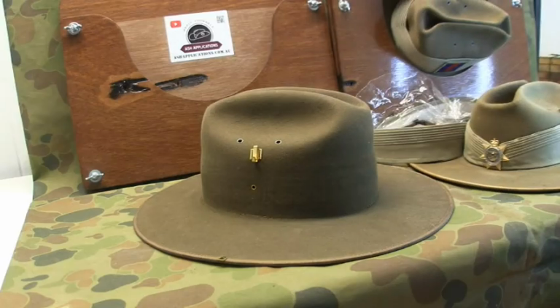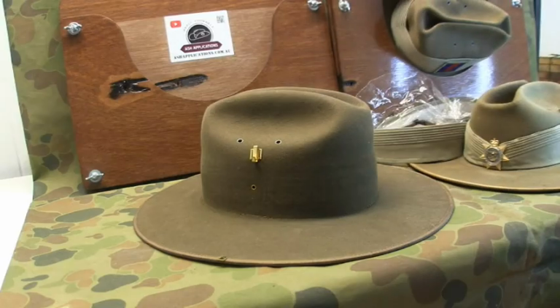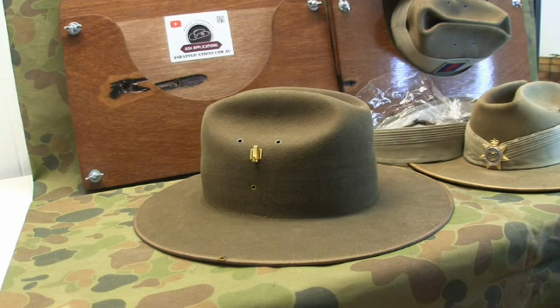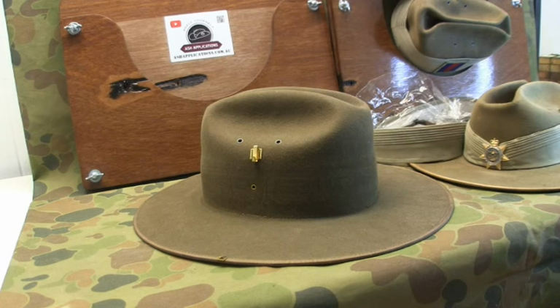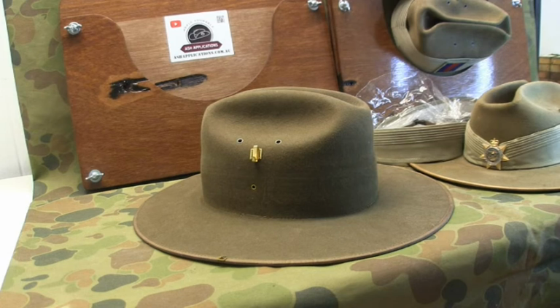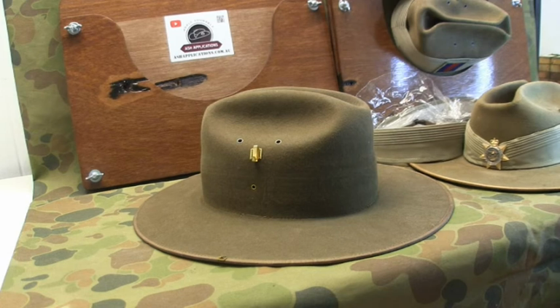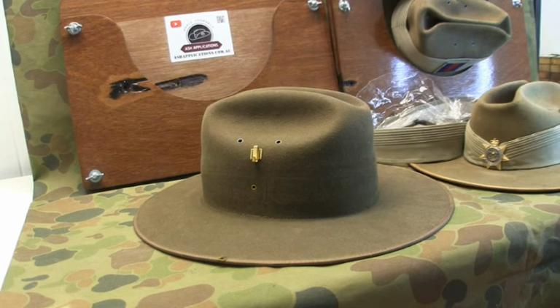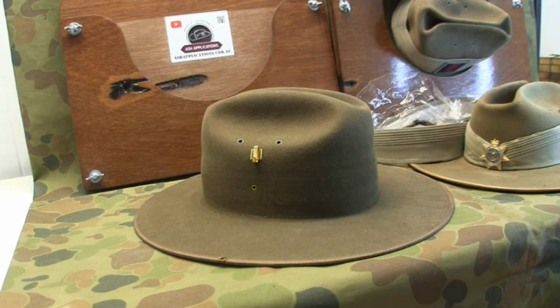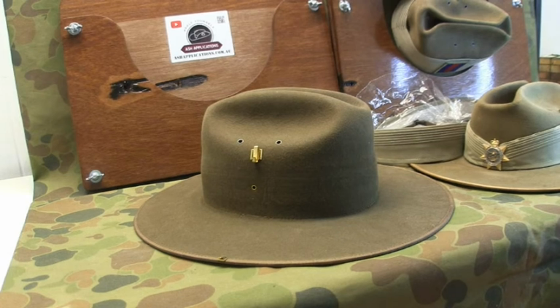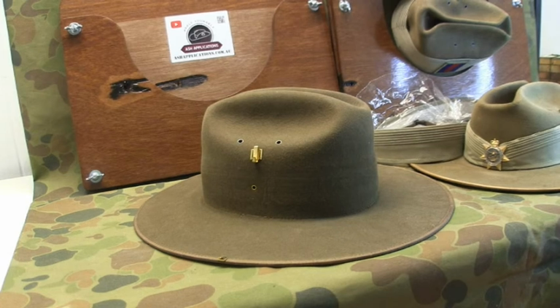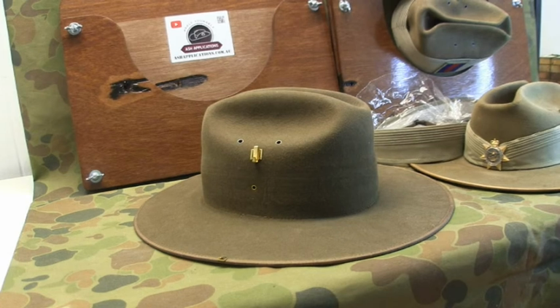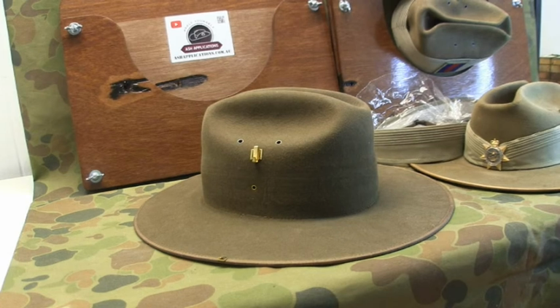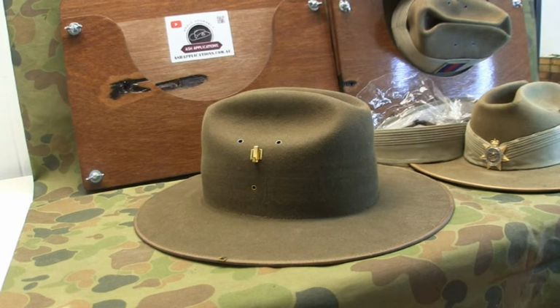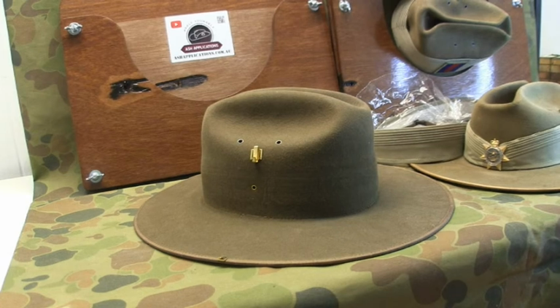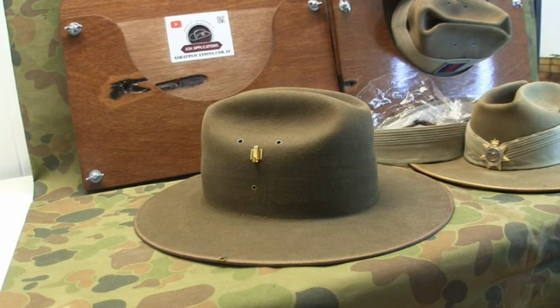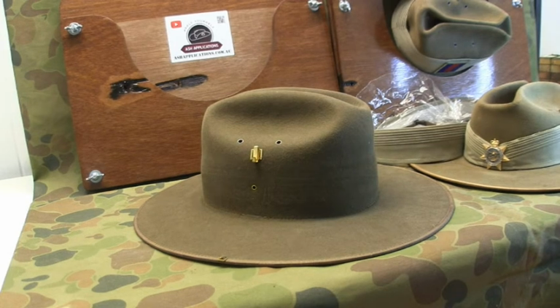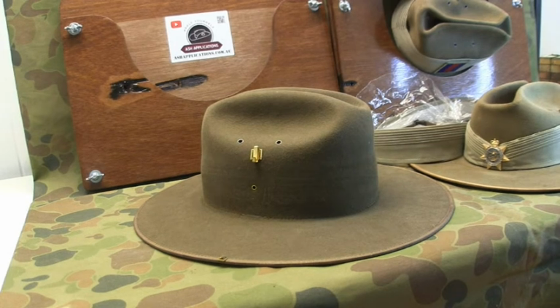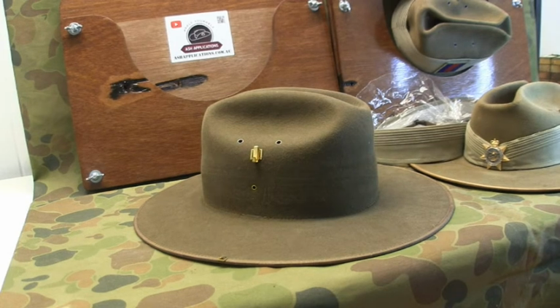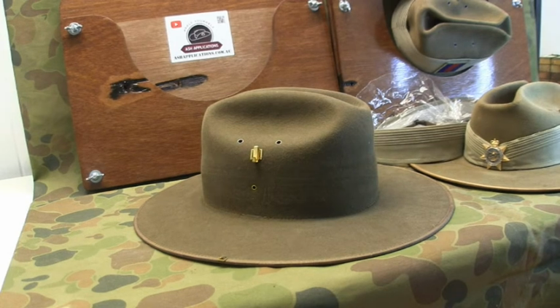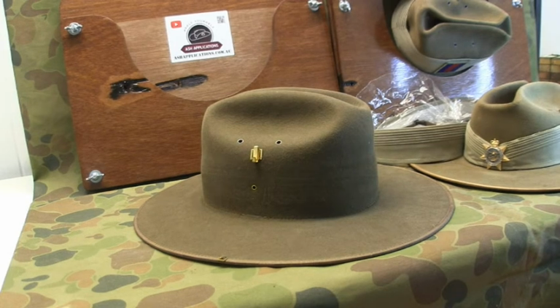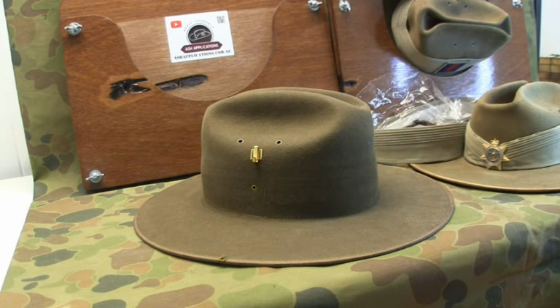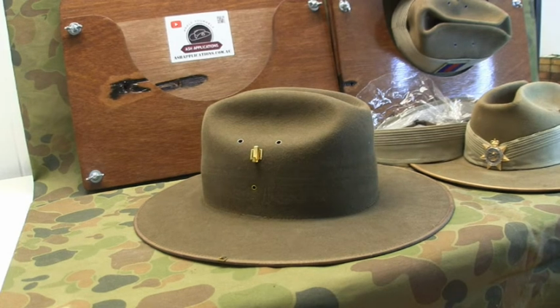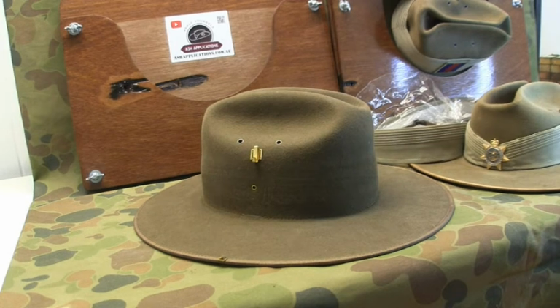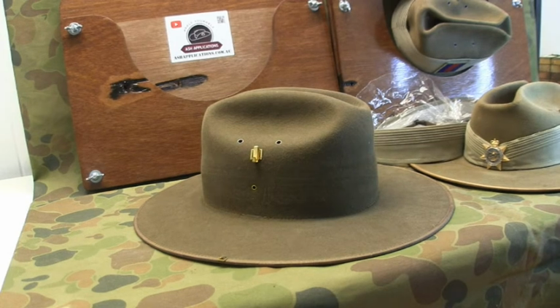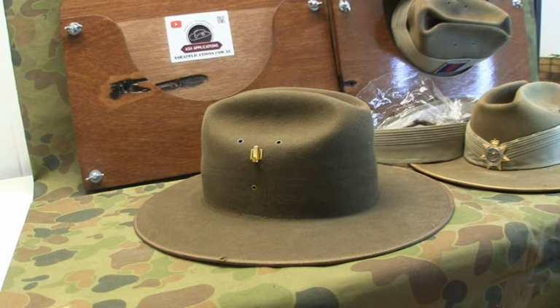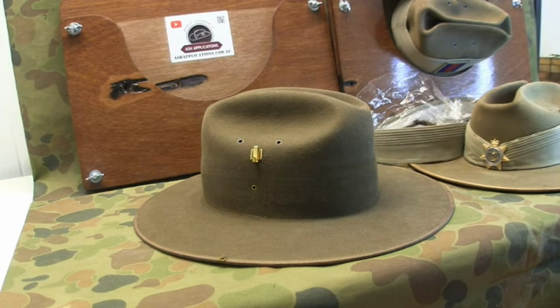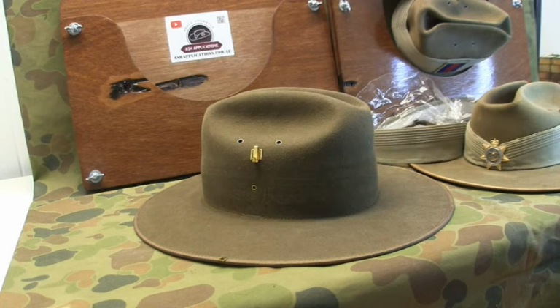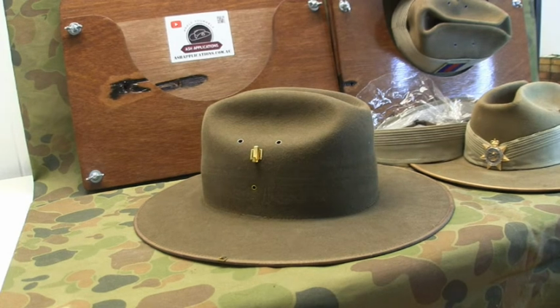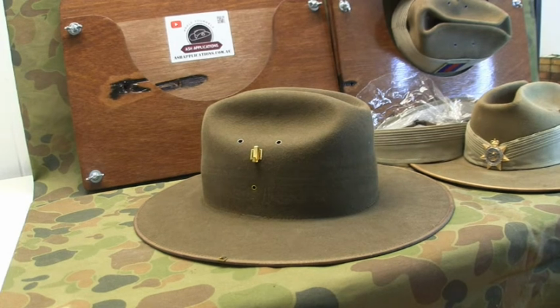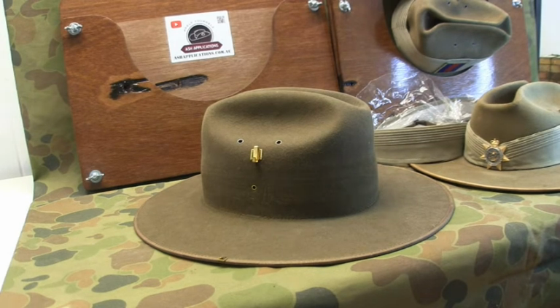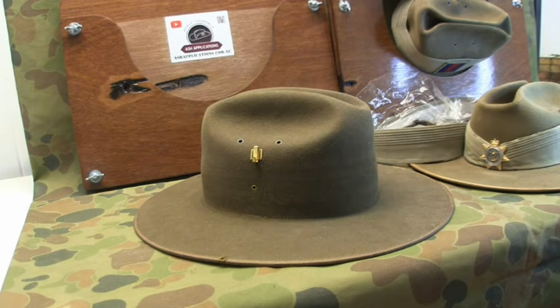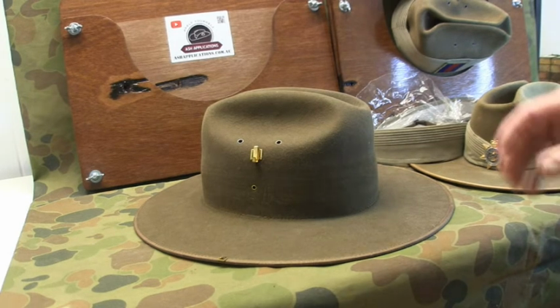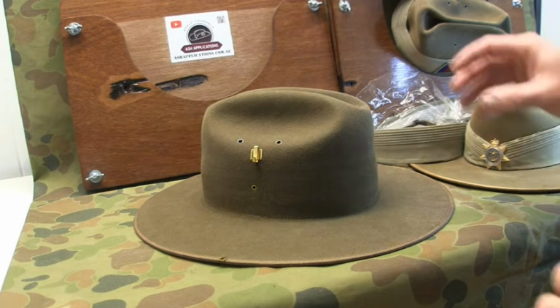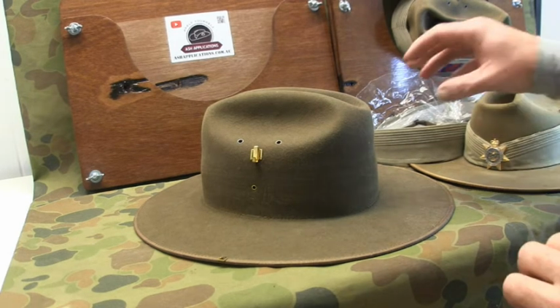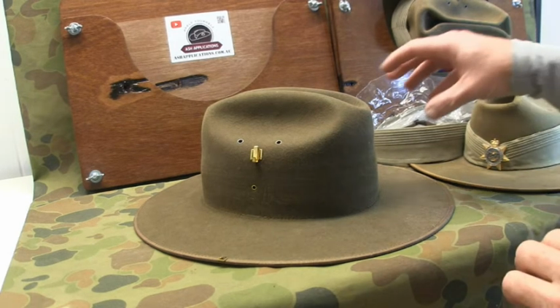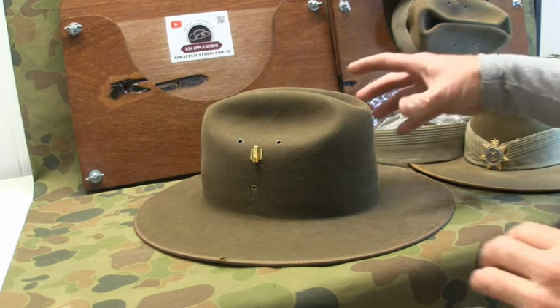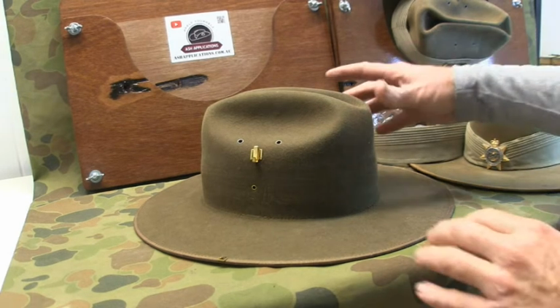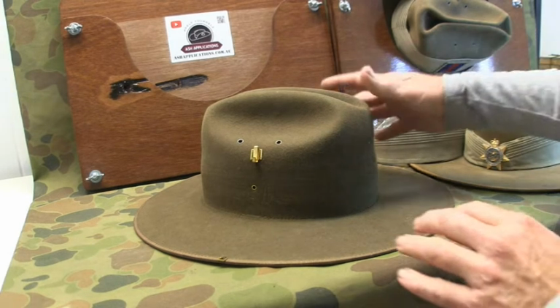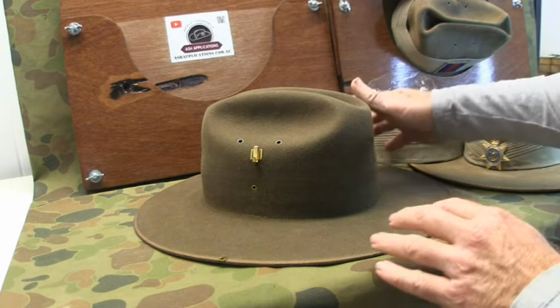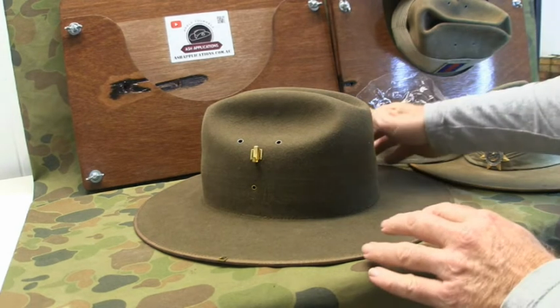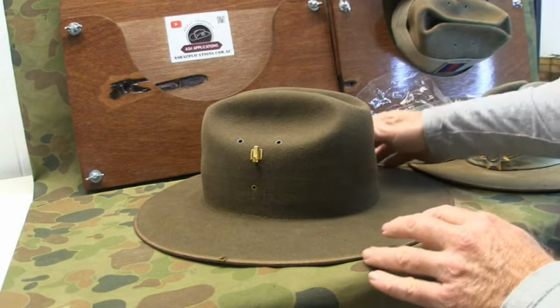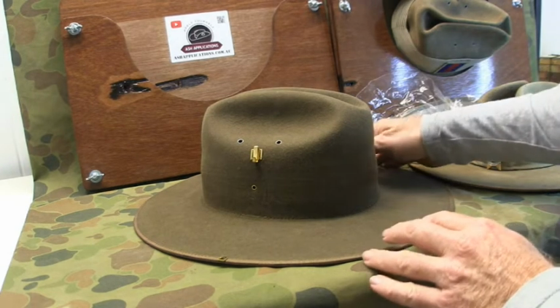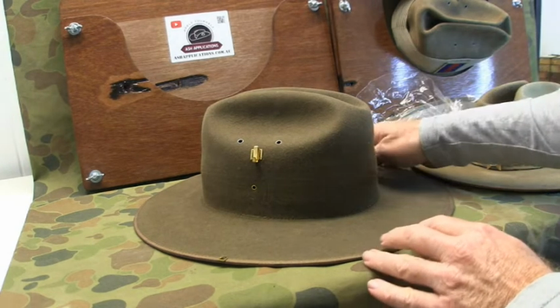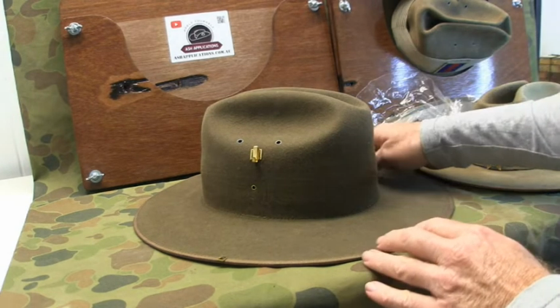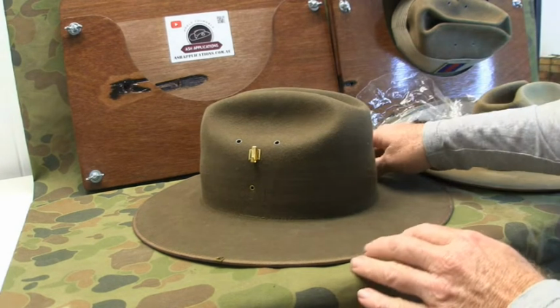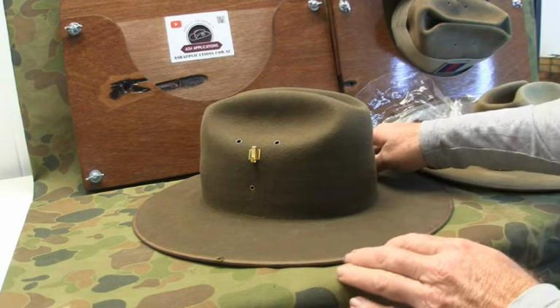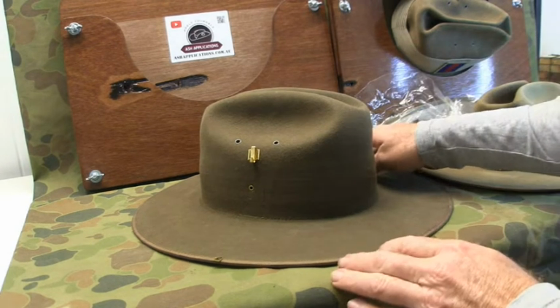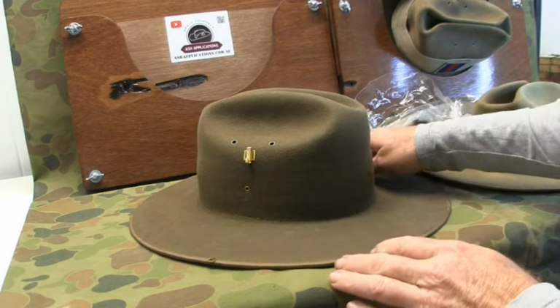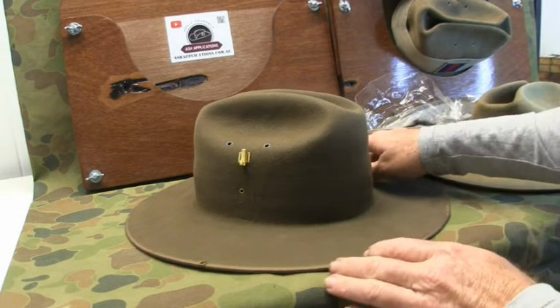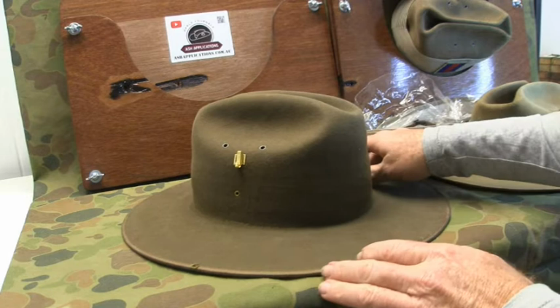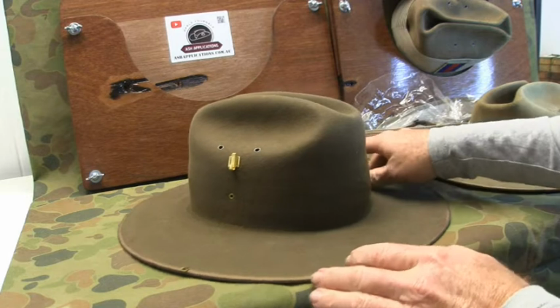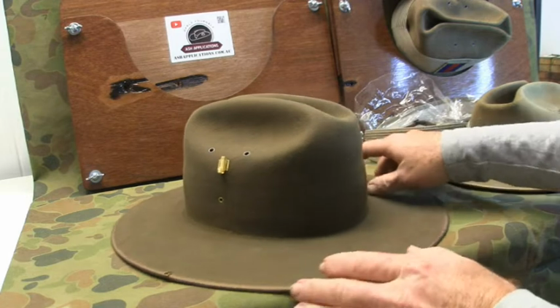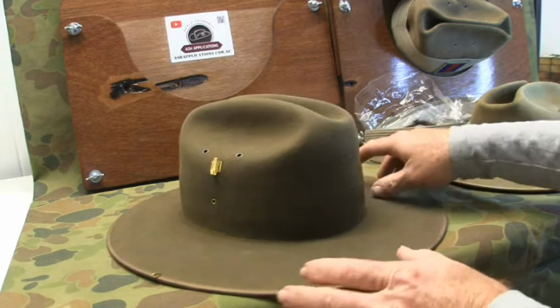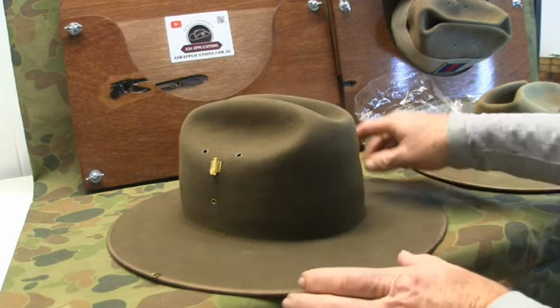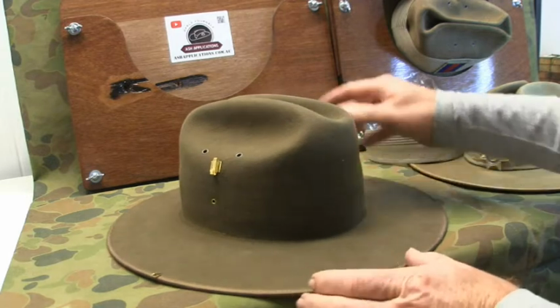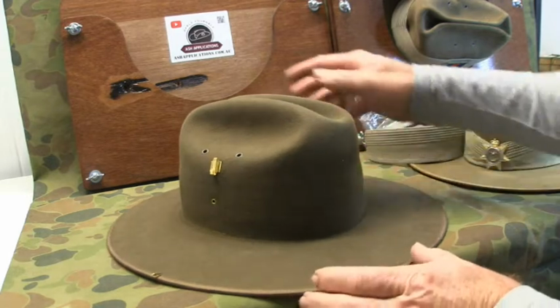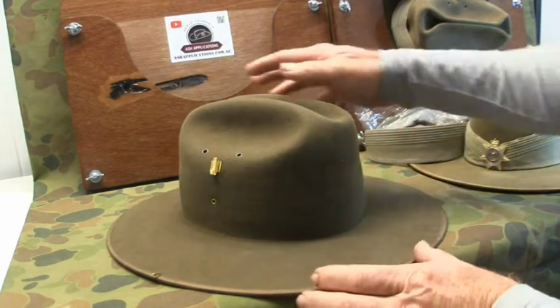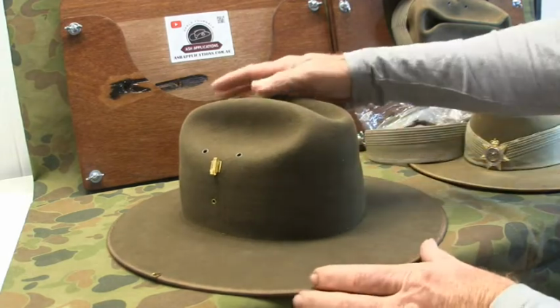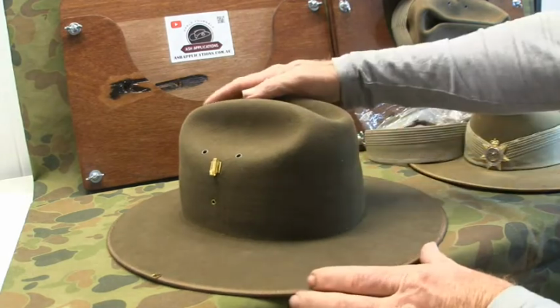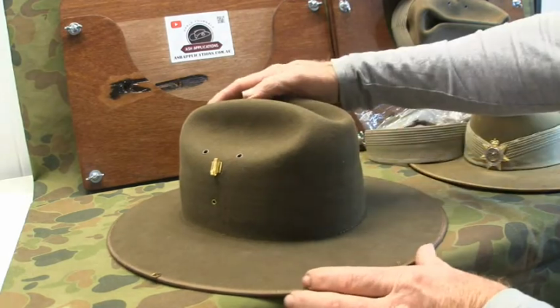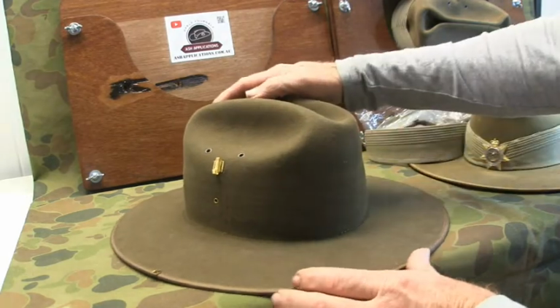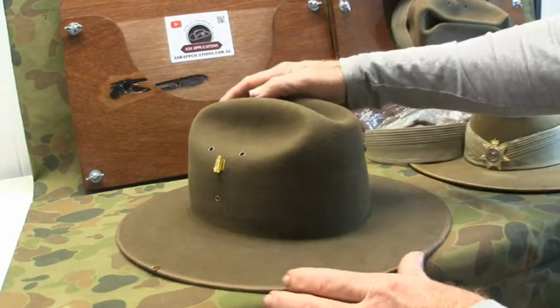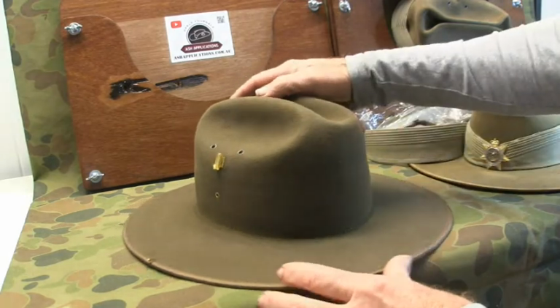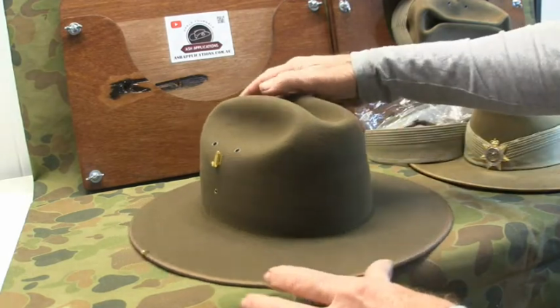G'day all, welcome back to another Ash Applications video. In this video what we're going to cover is...